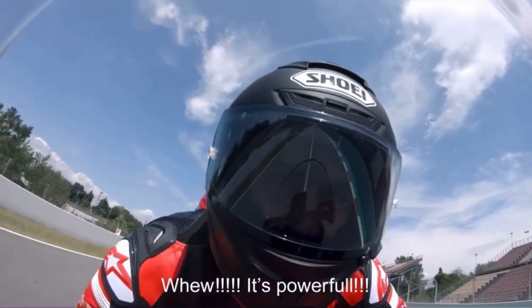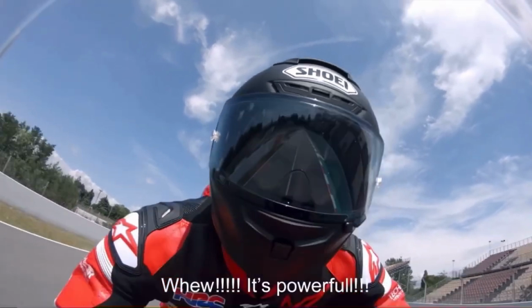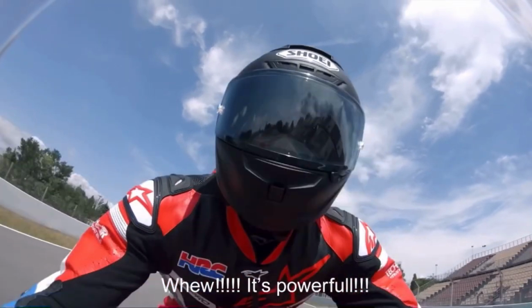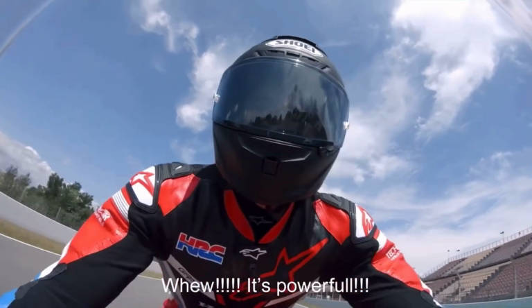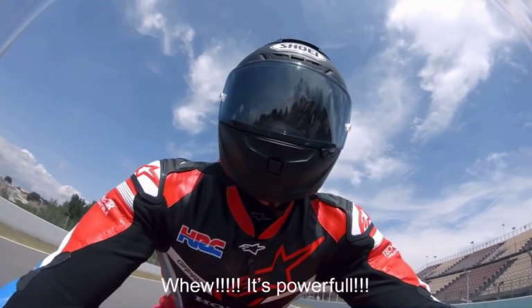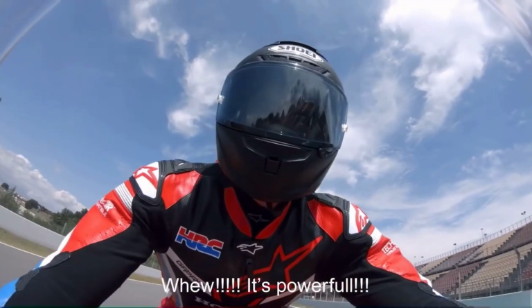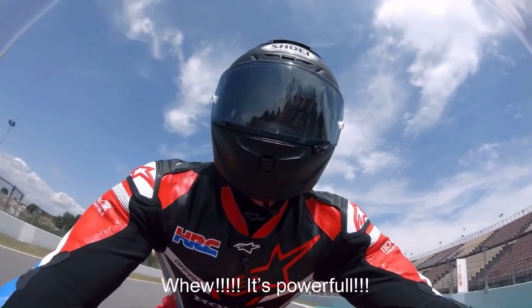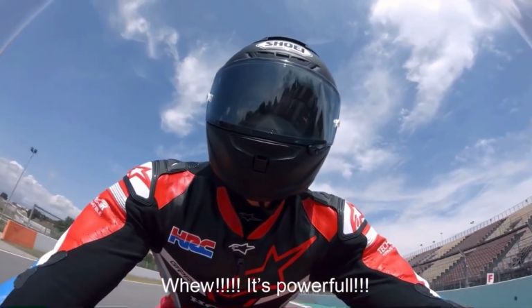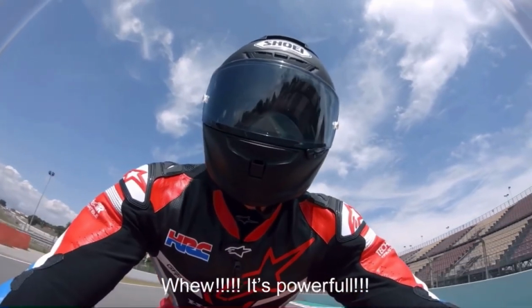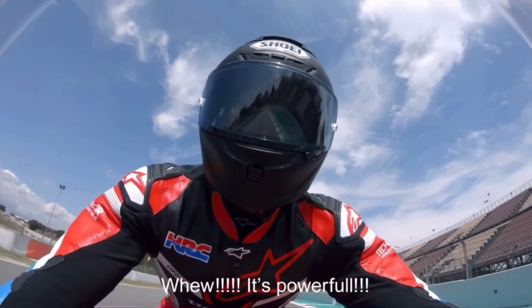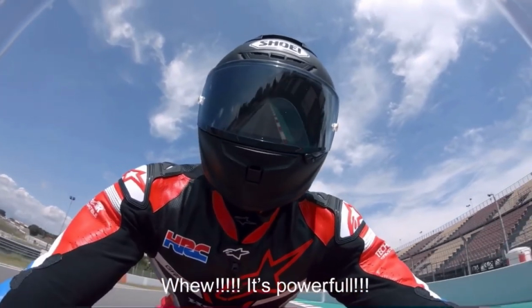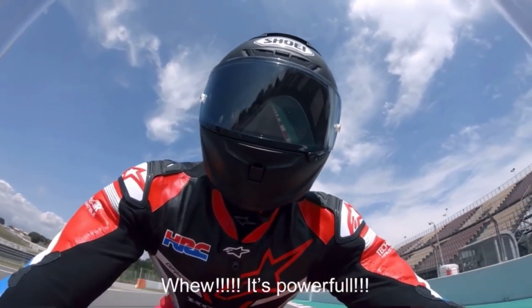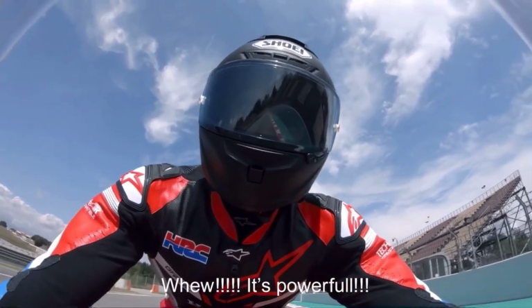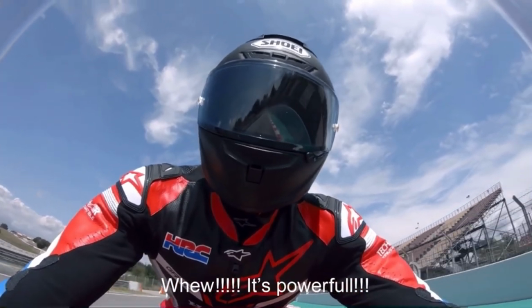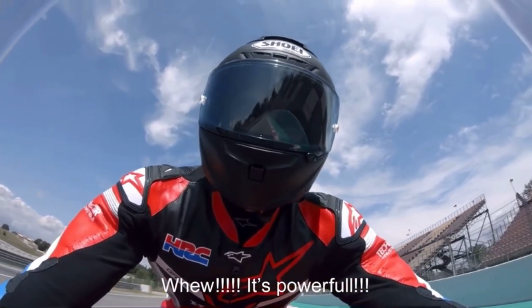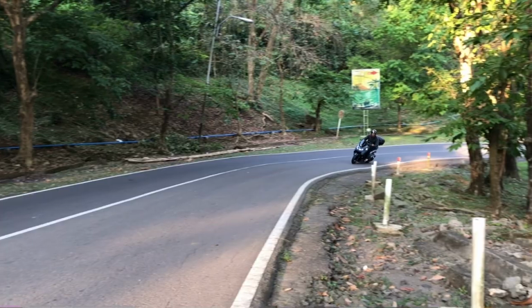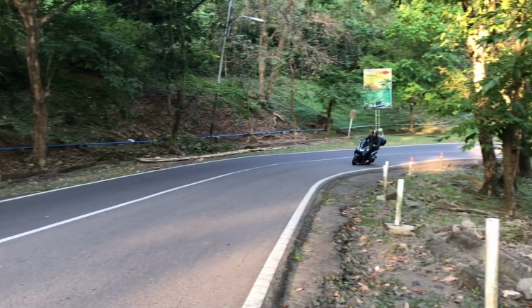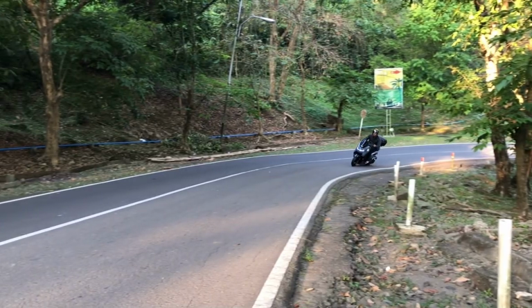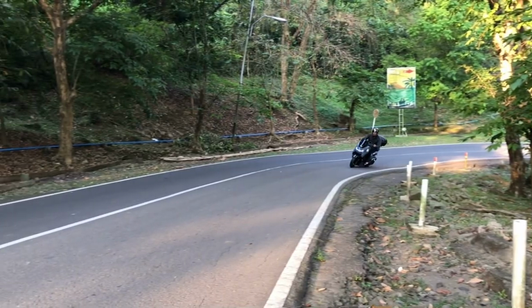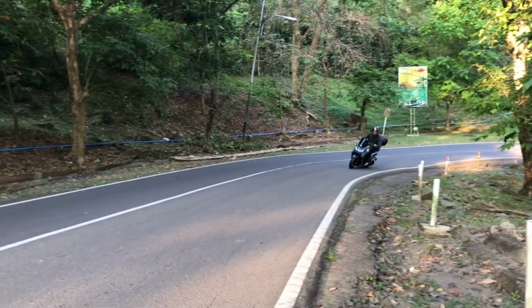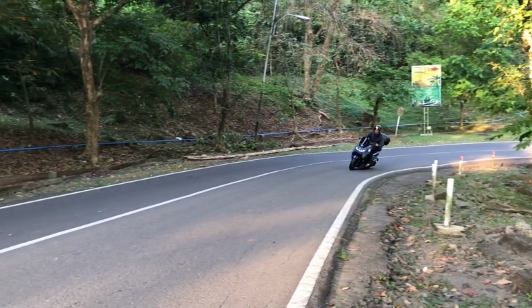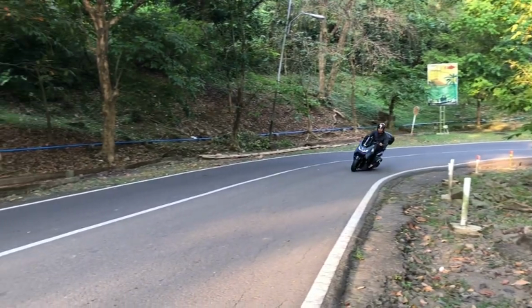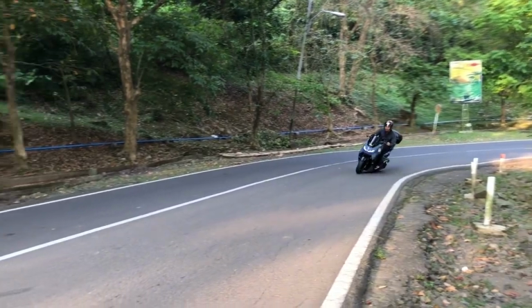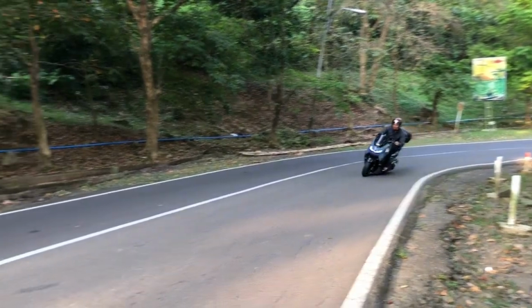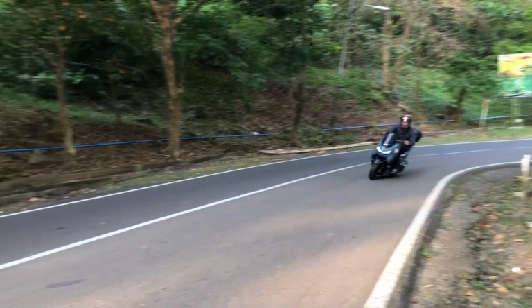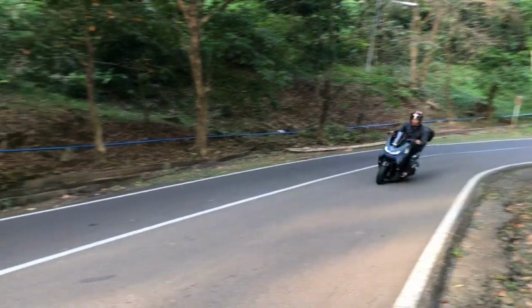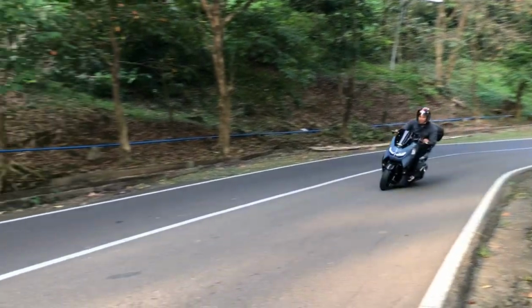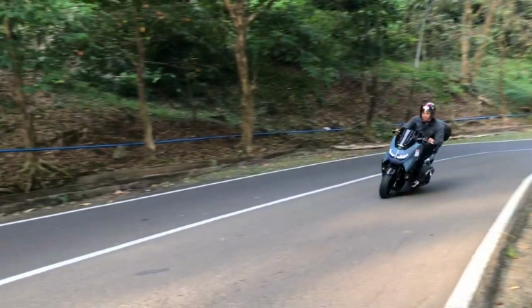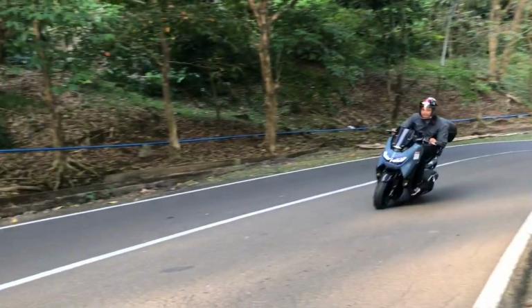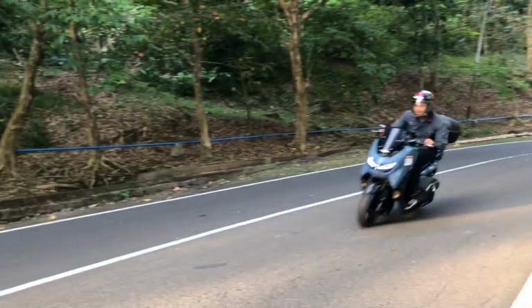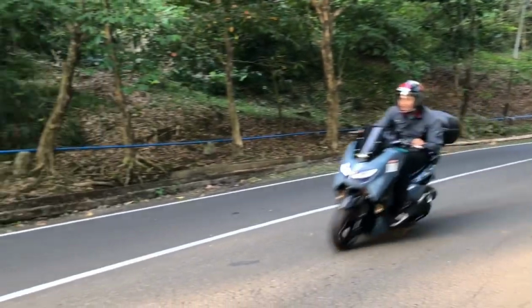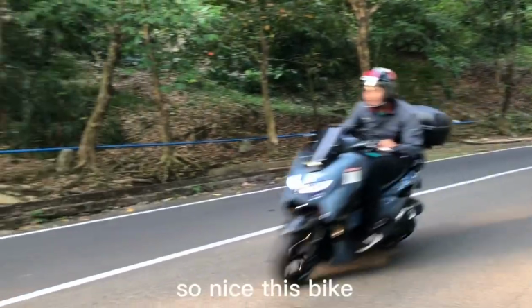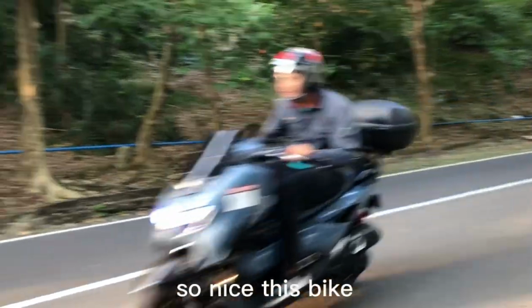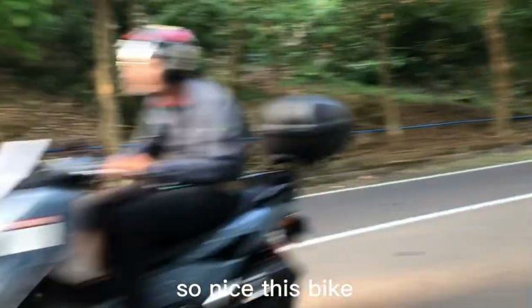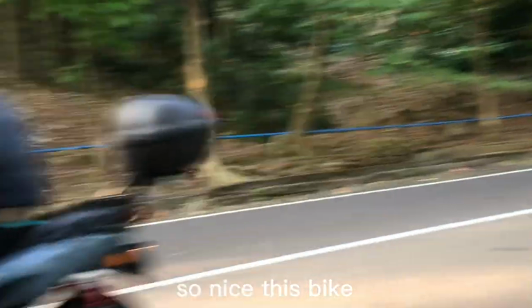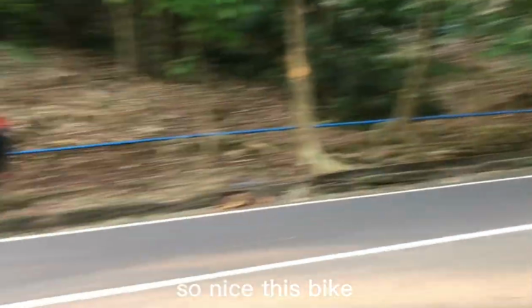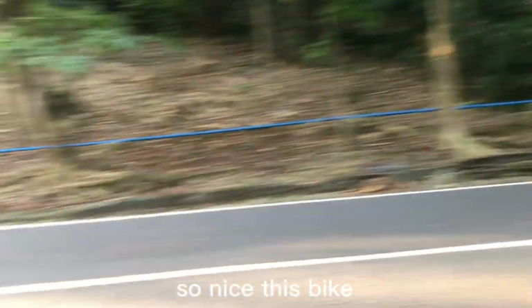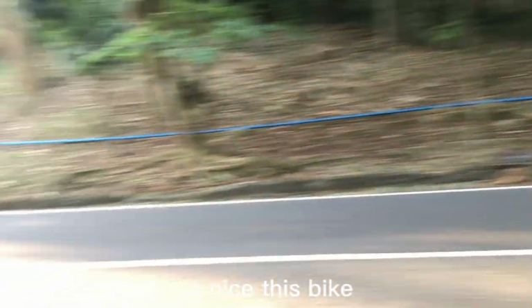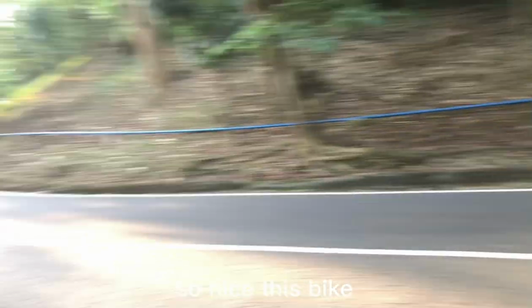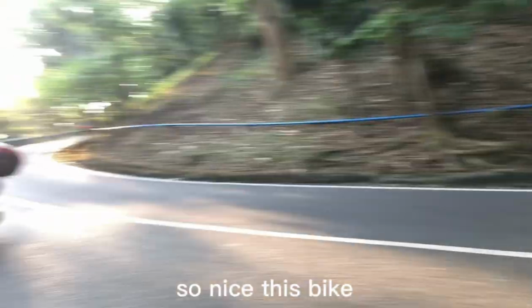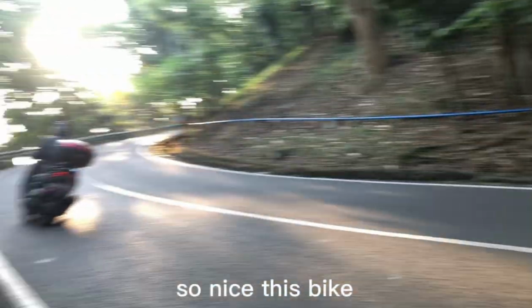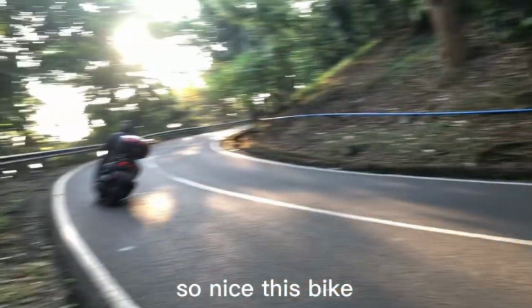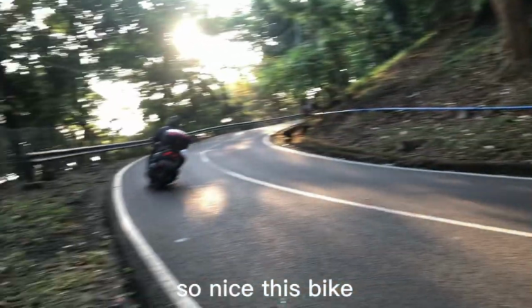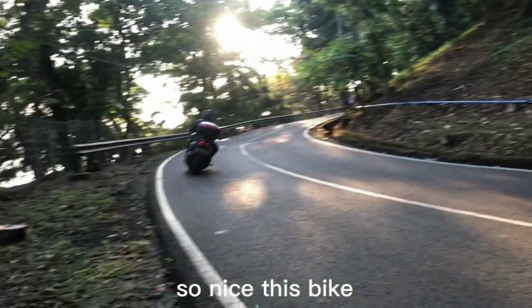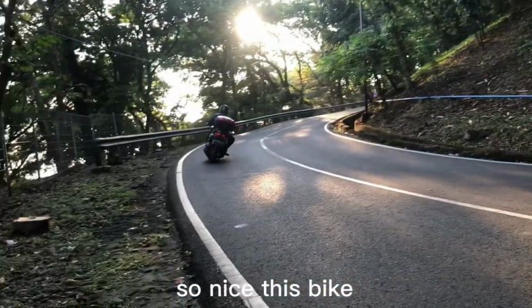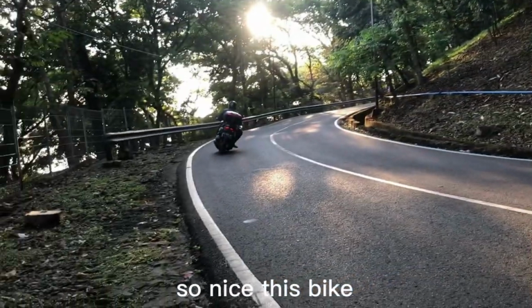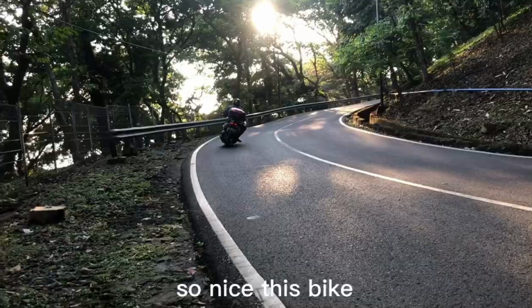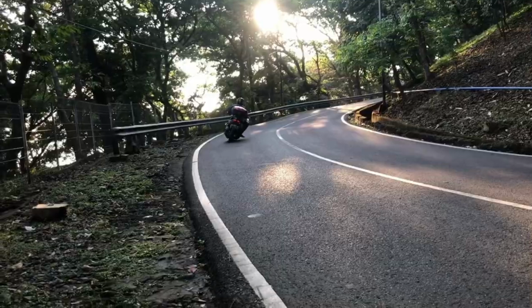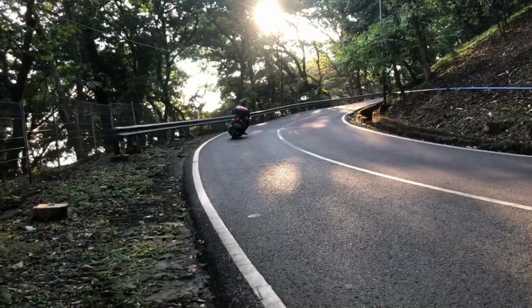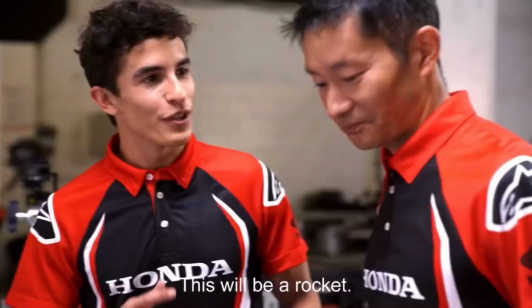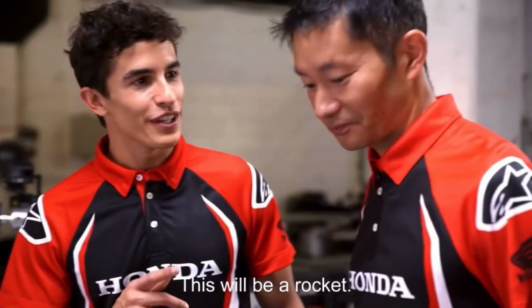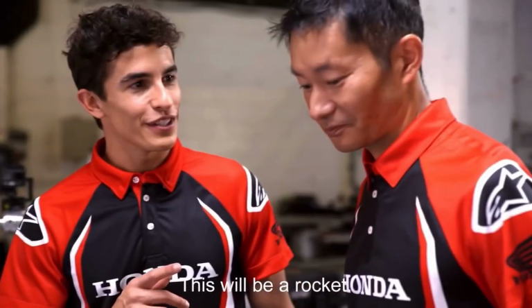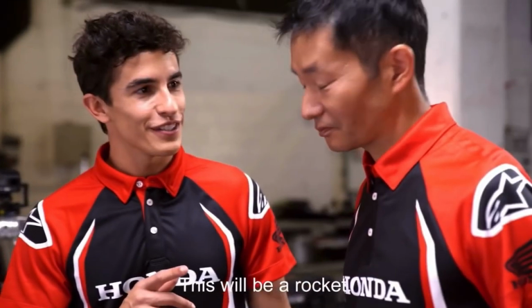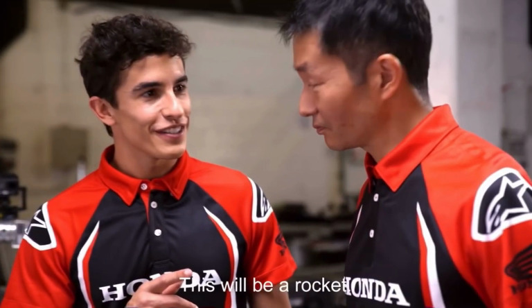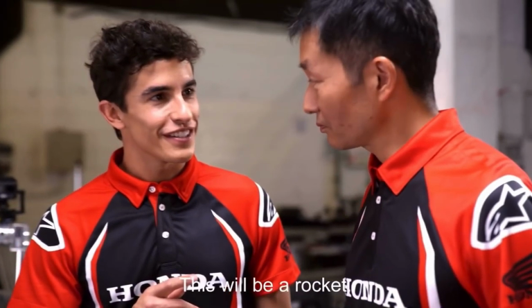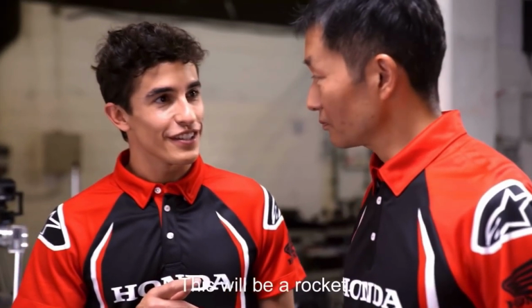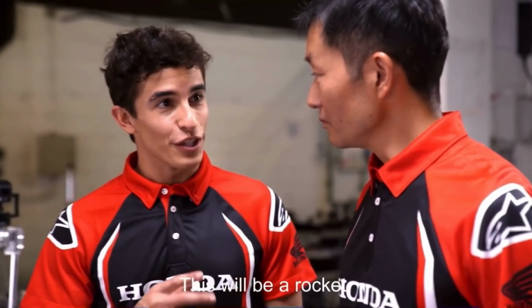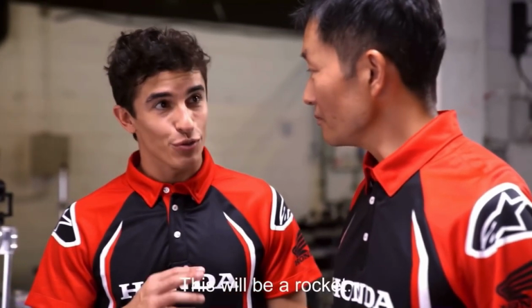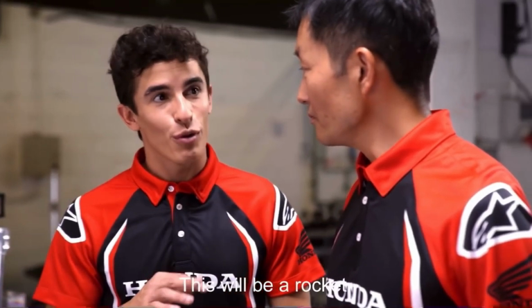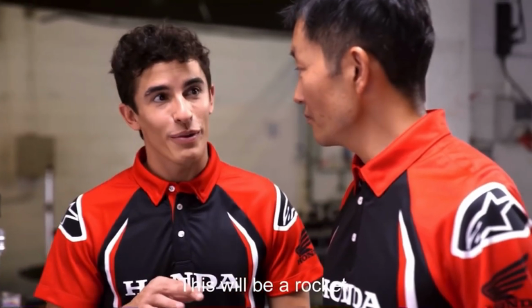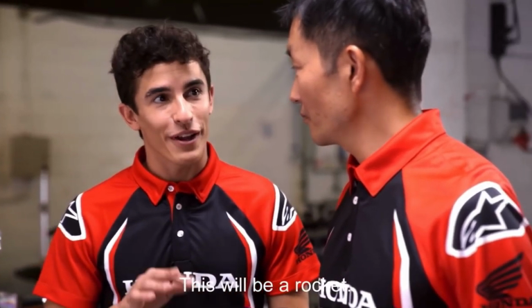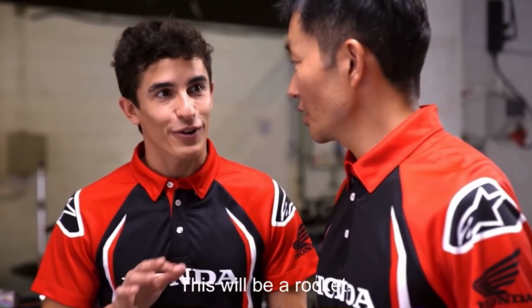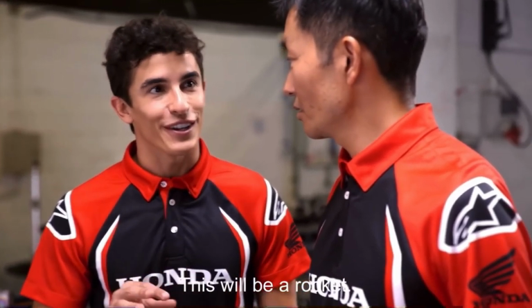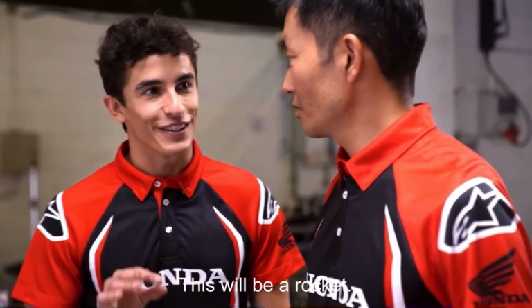It's powerful! So nice to ride this bike. This will be a rocket.